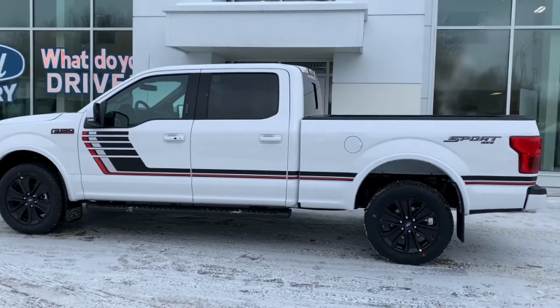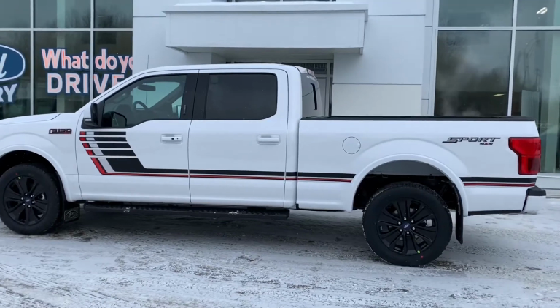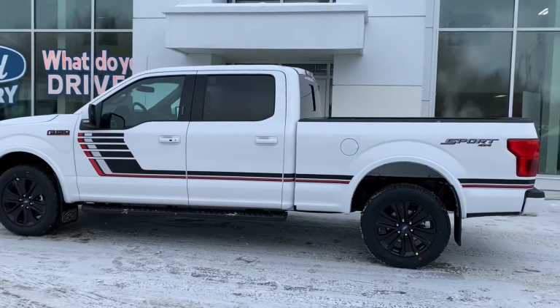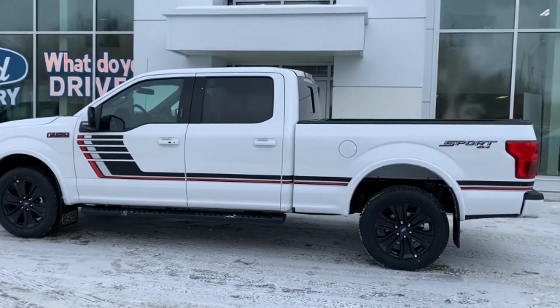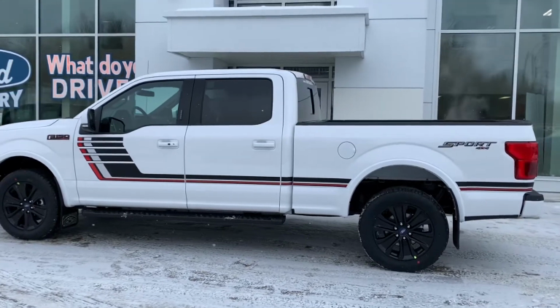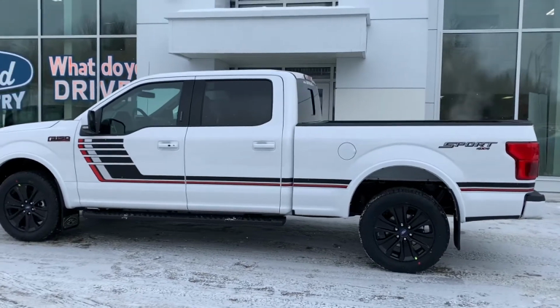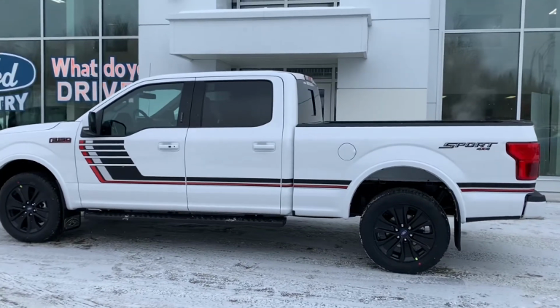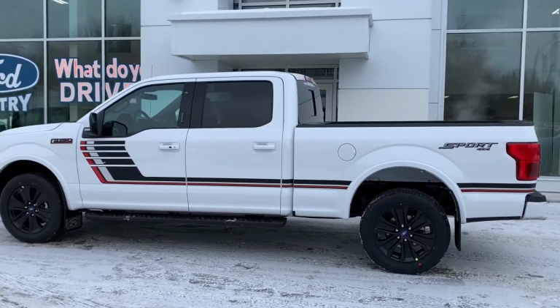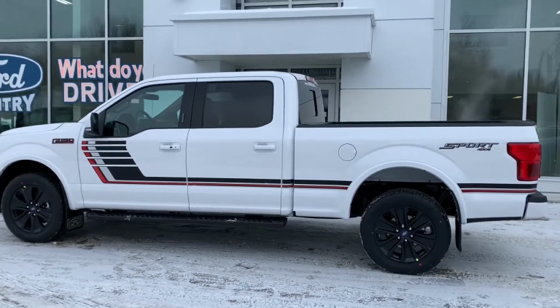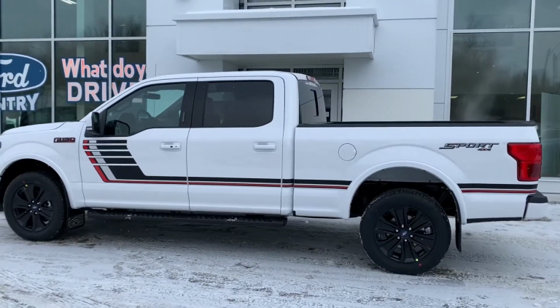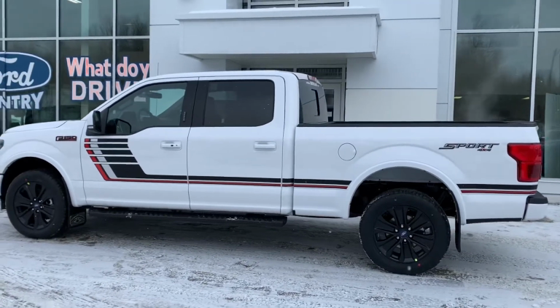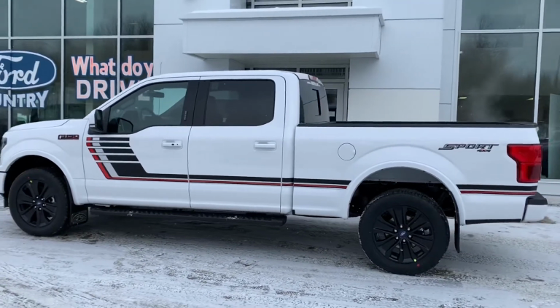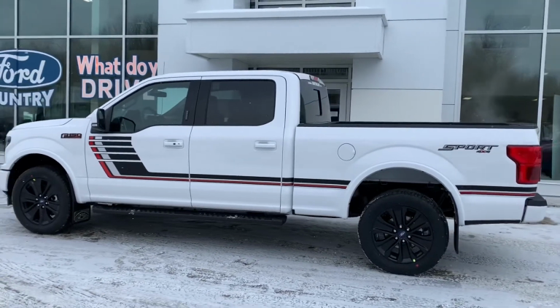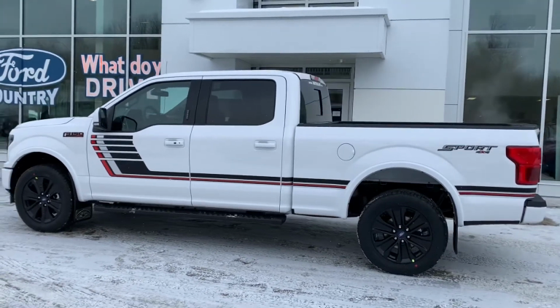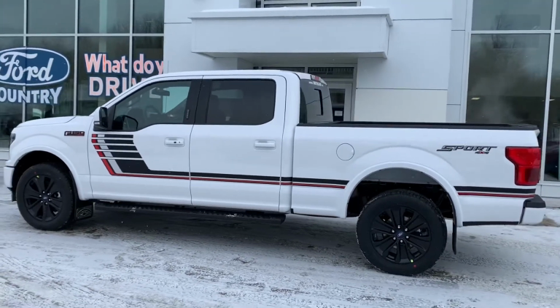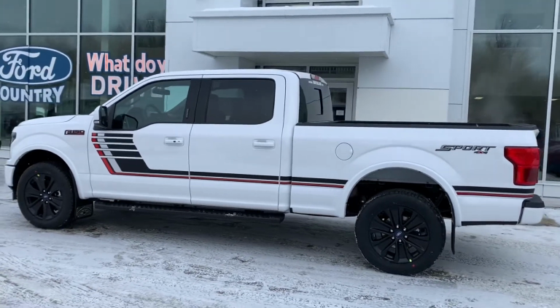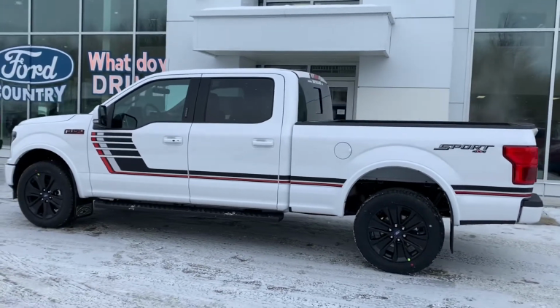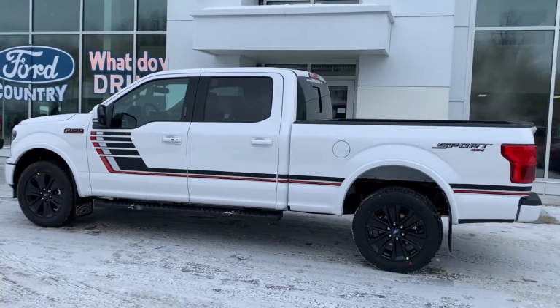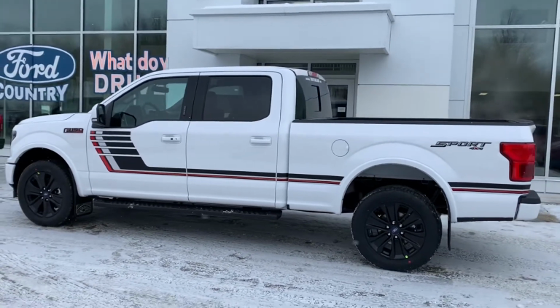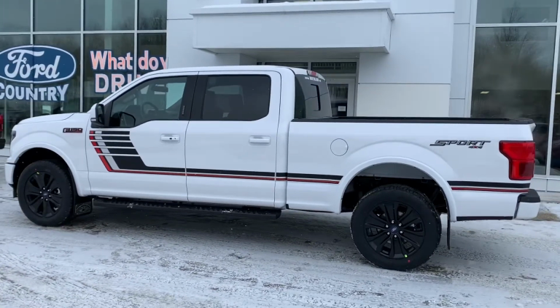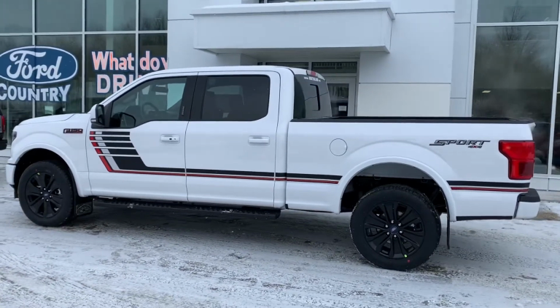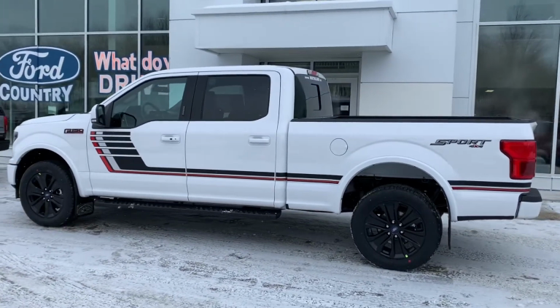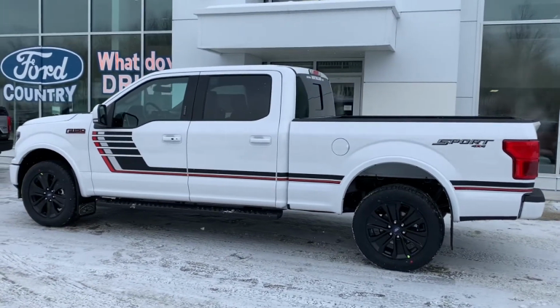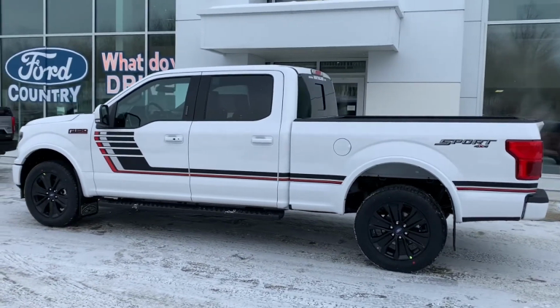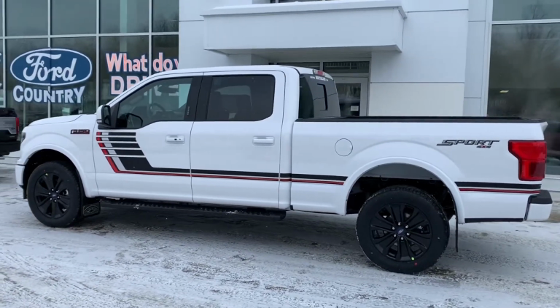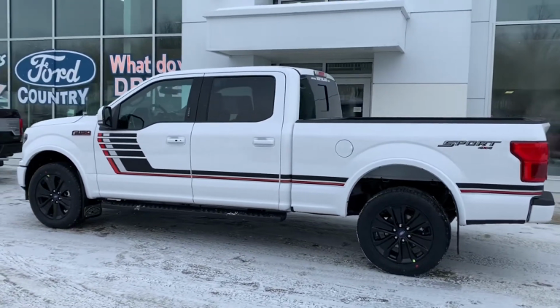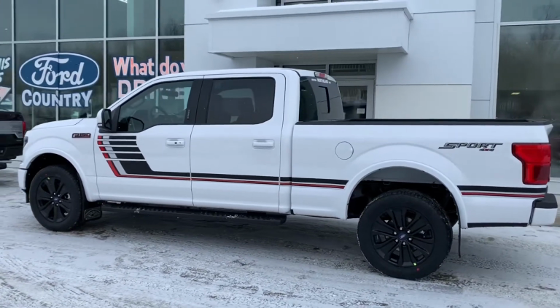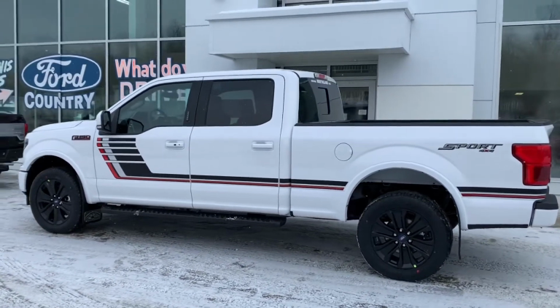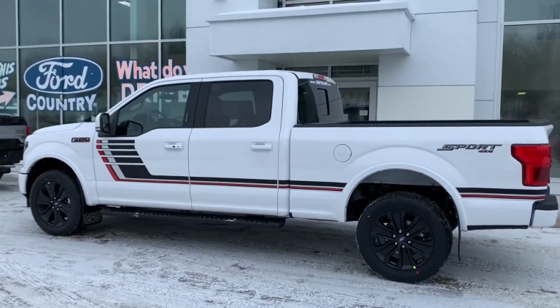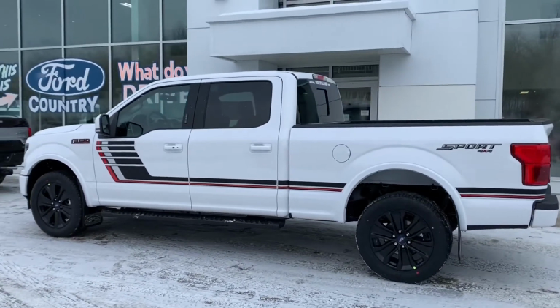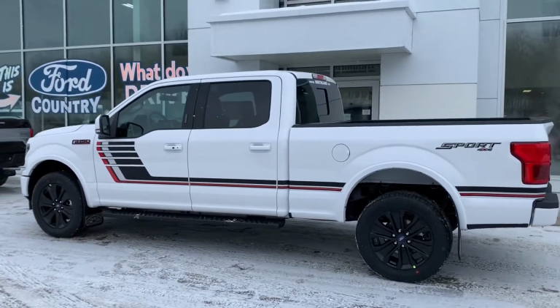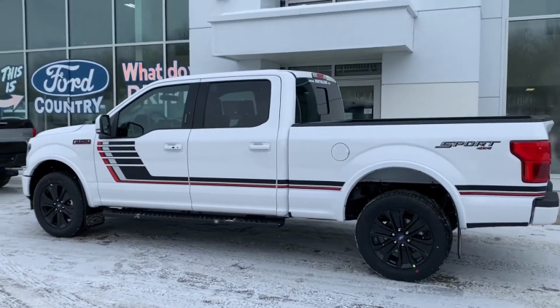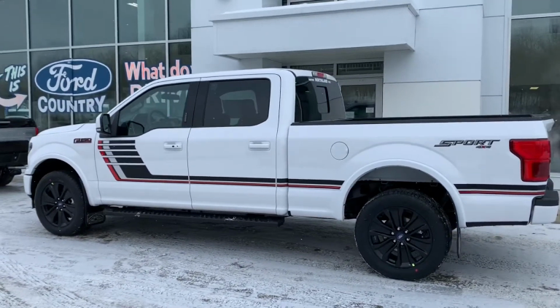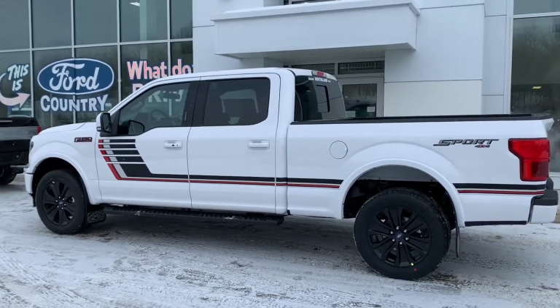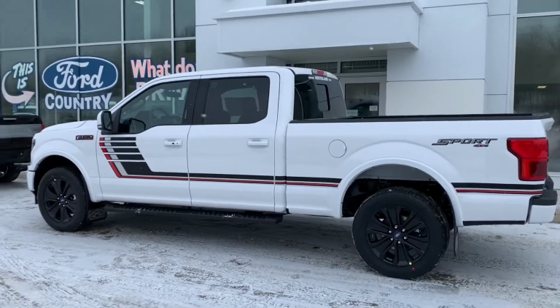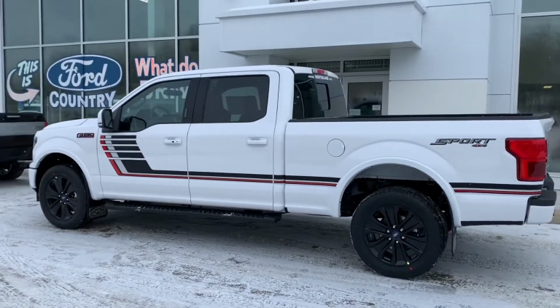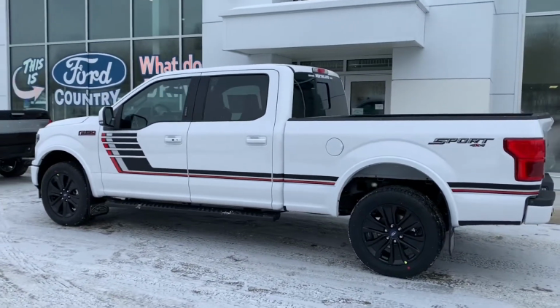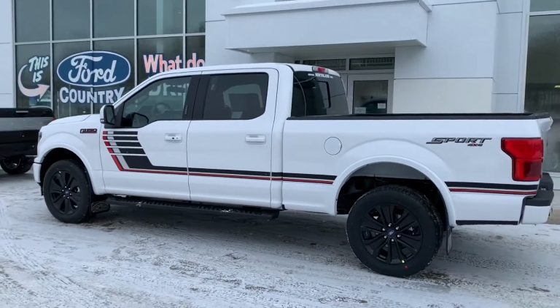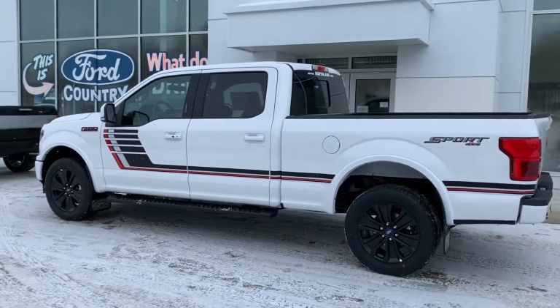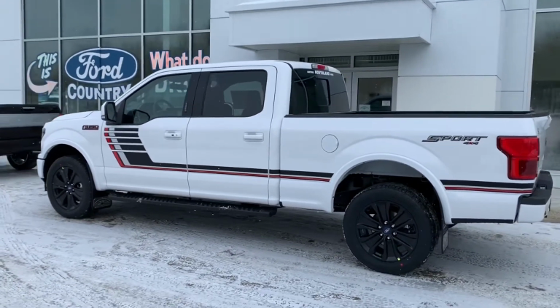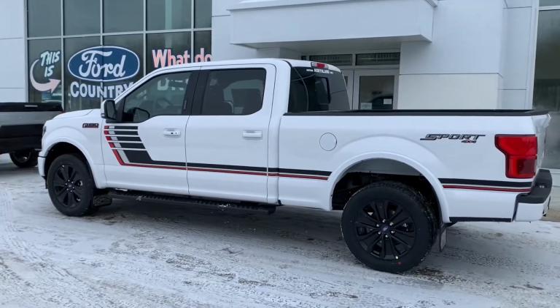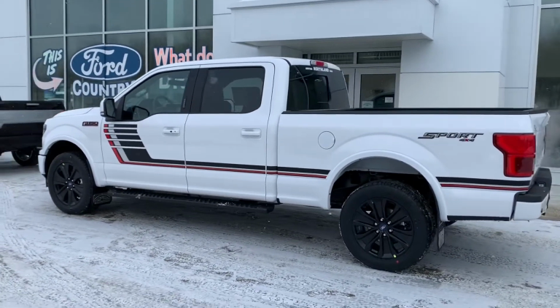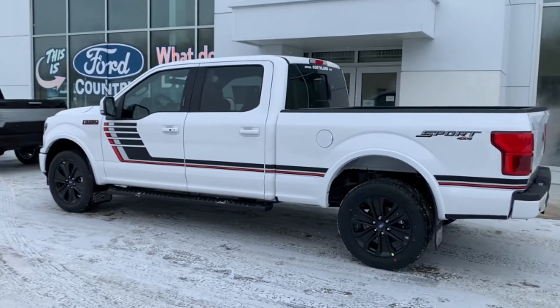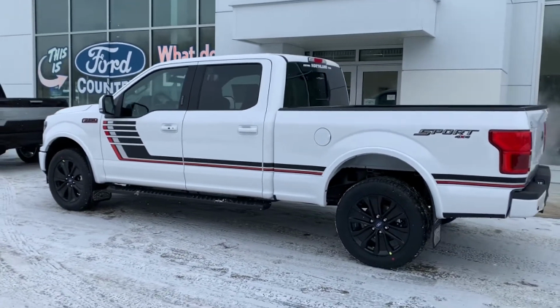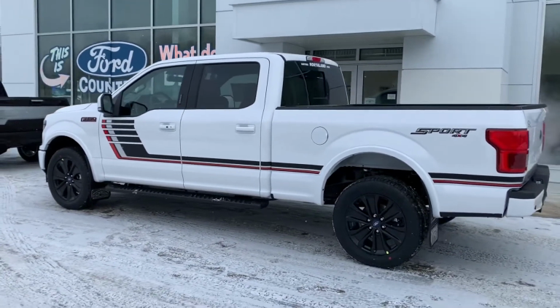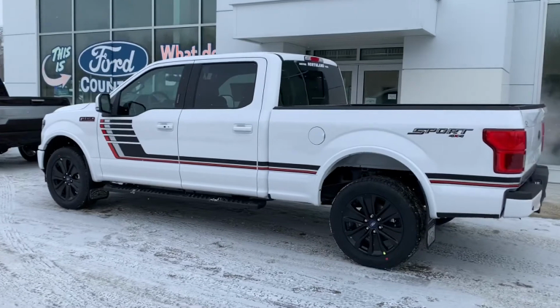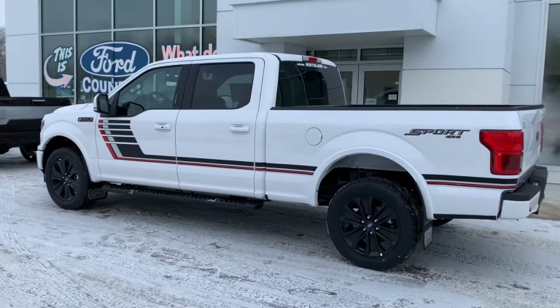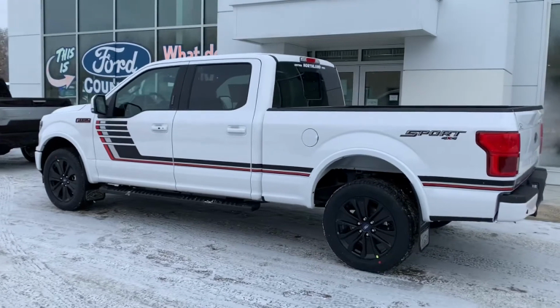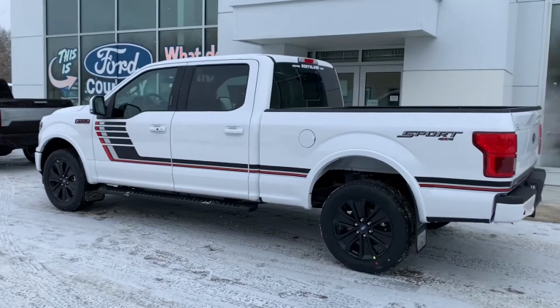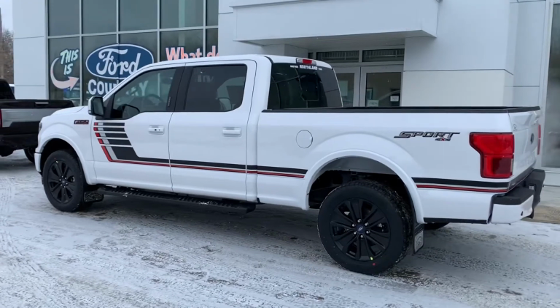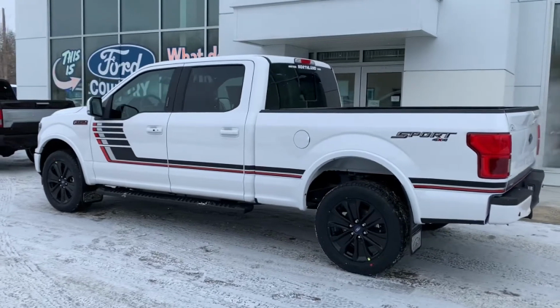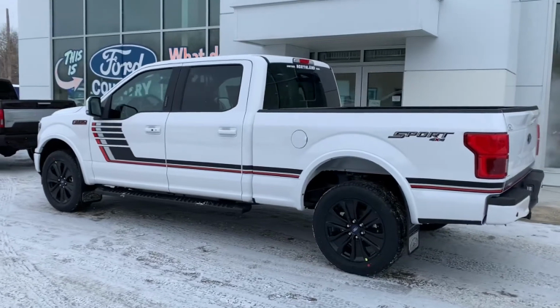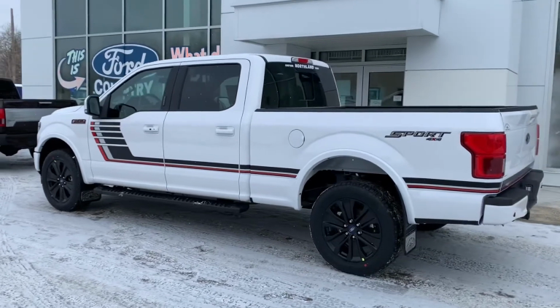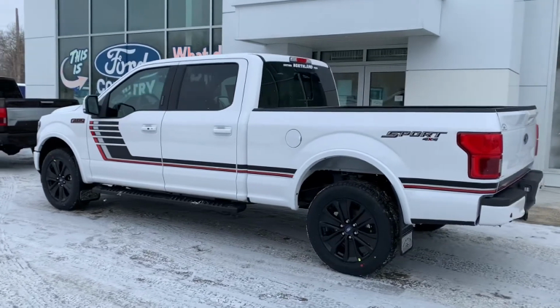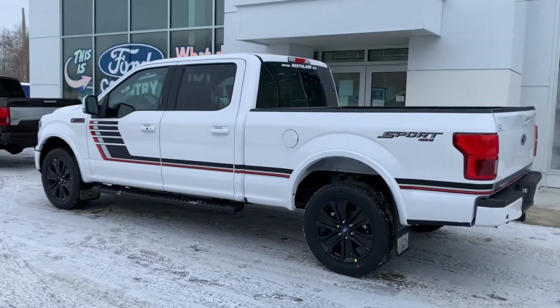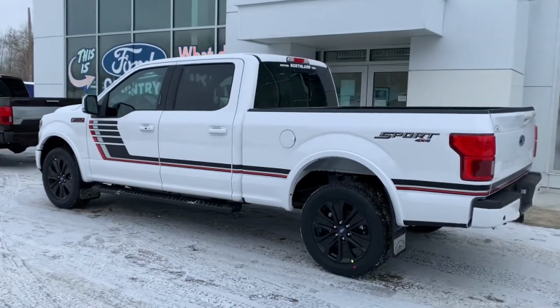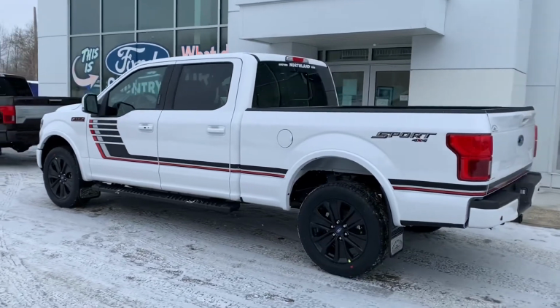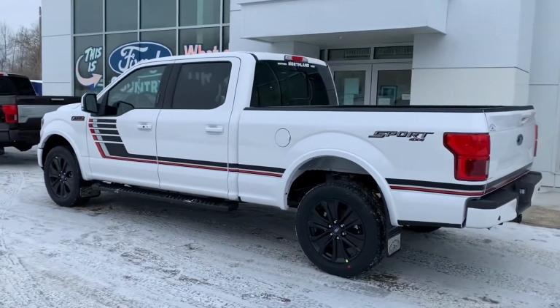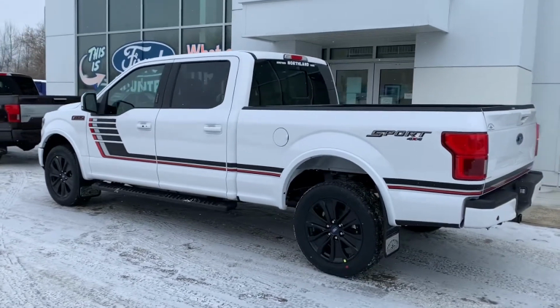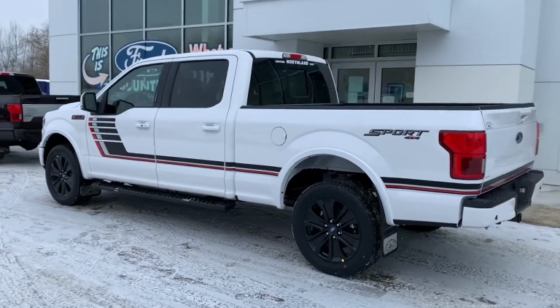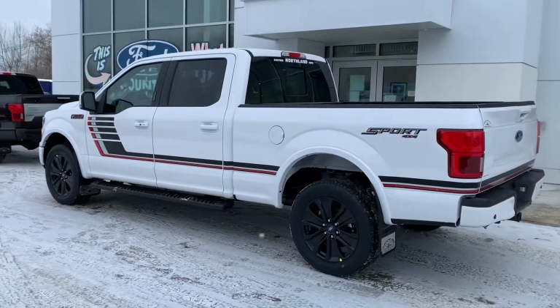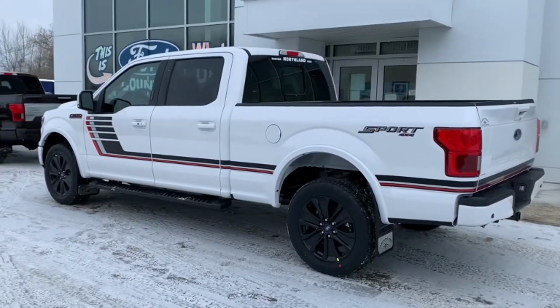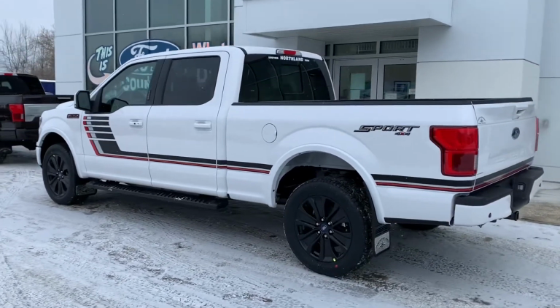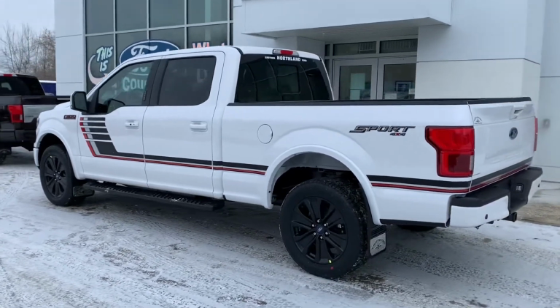Call, message, or stop by to find out more about this week's featured vehicle, the 2020 F-150 Lariat Special Edition.